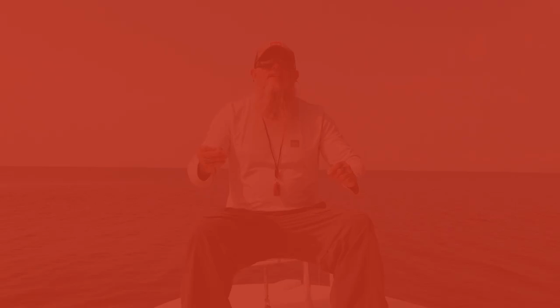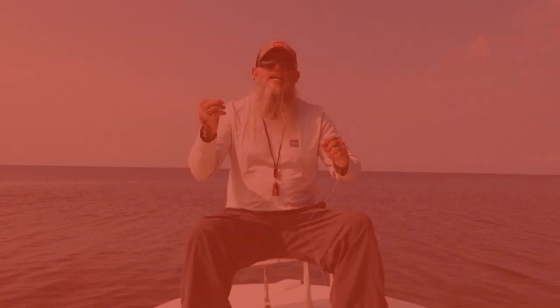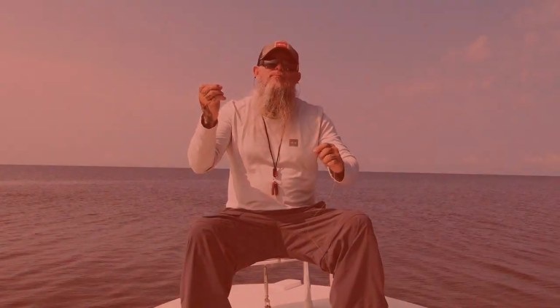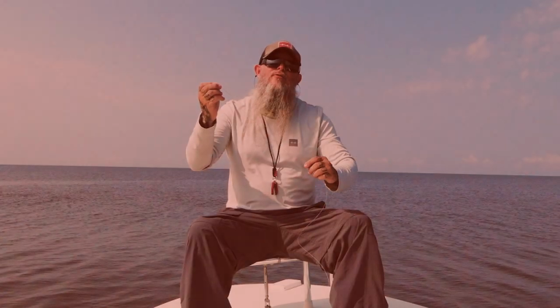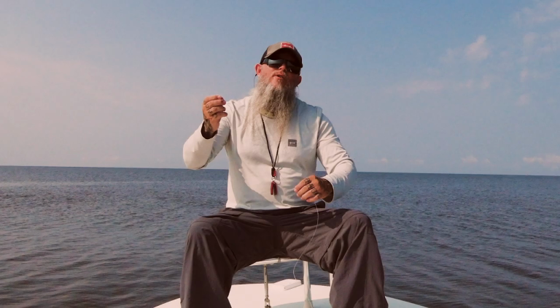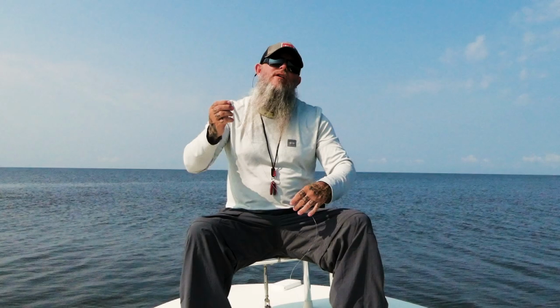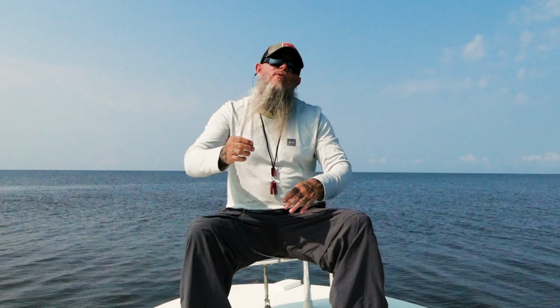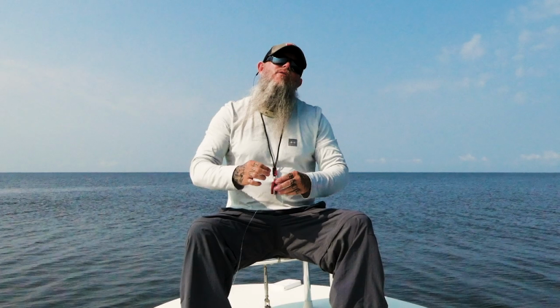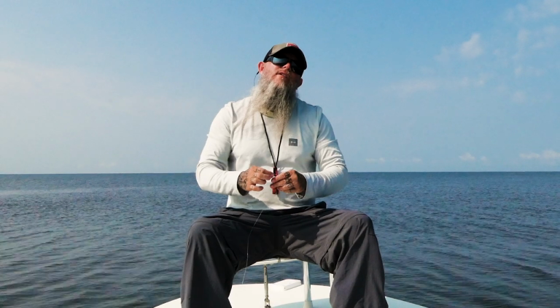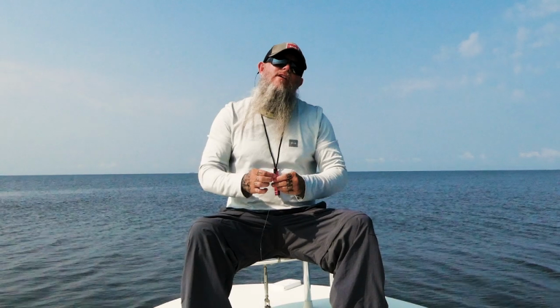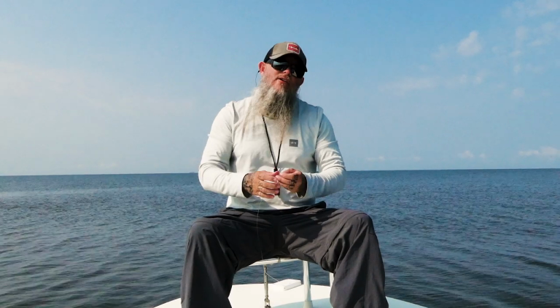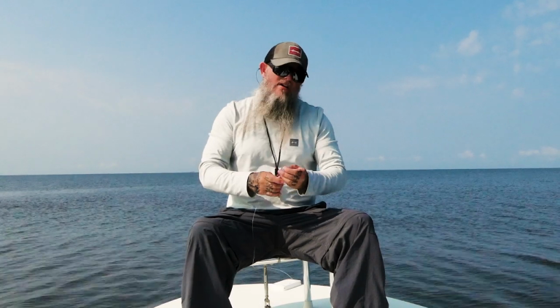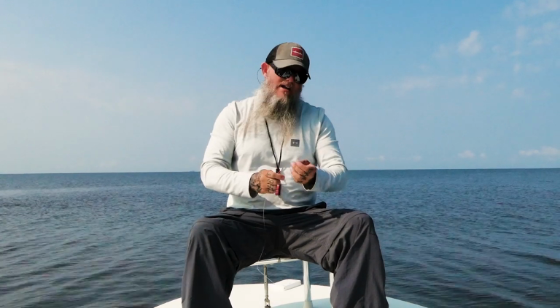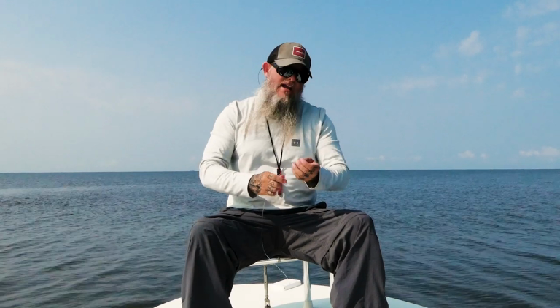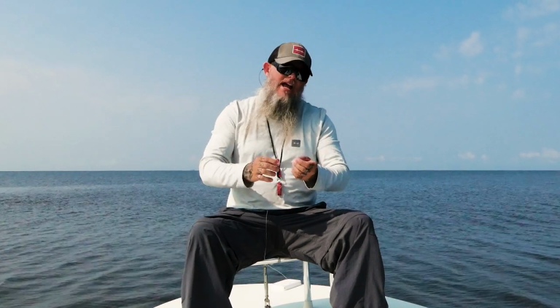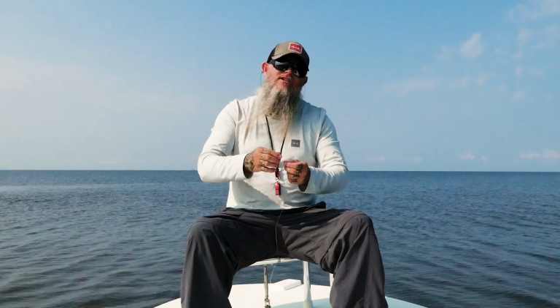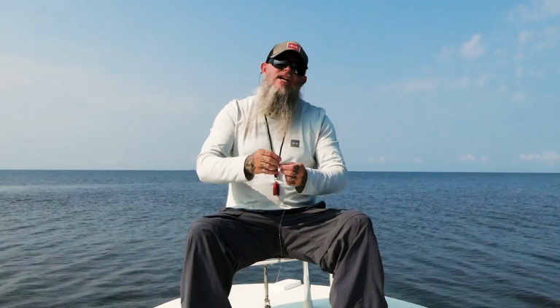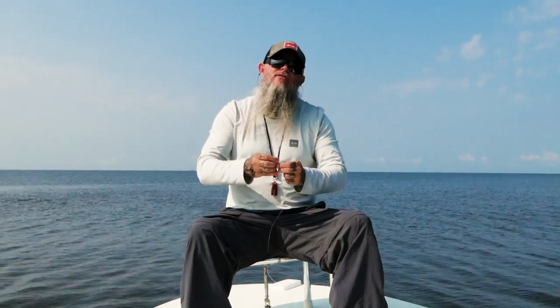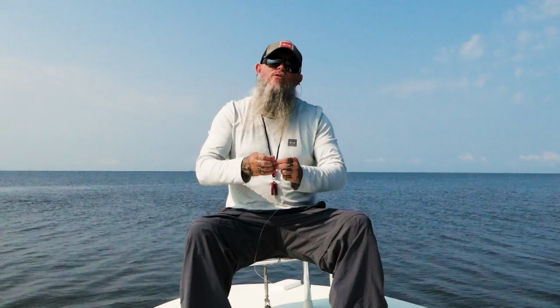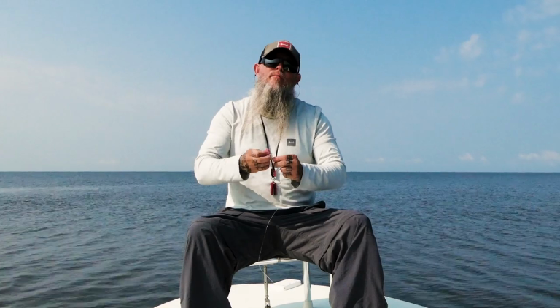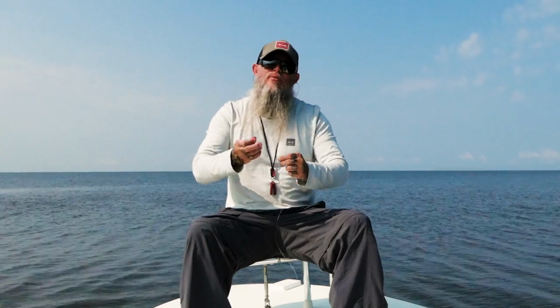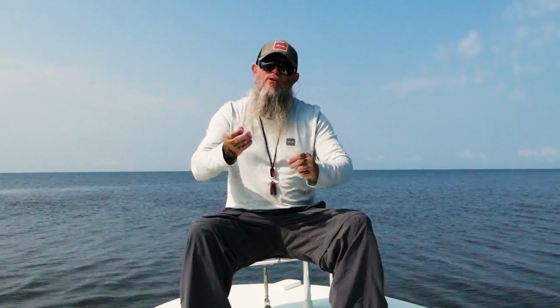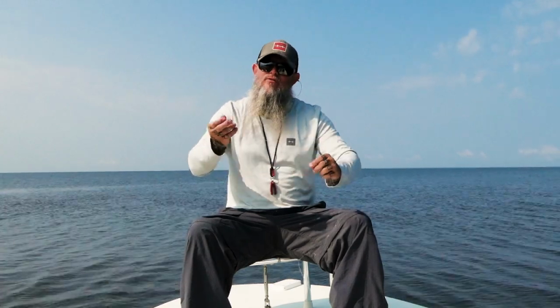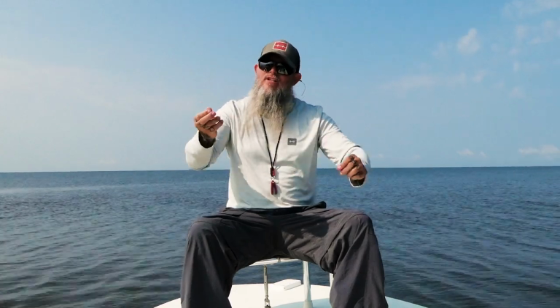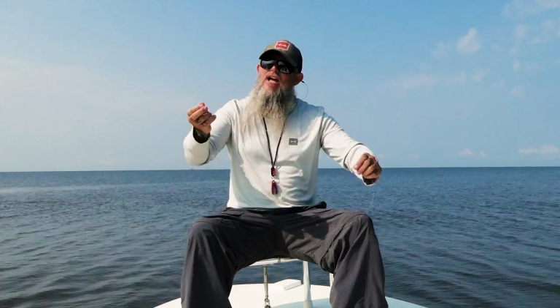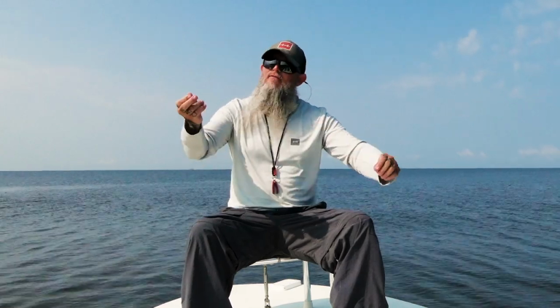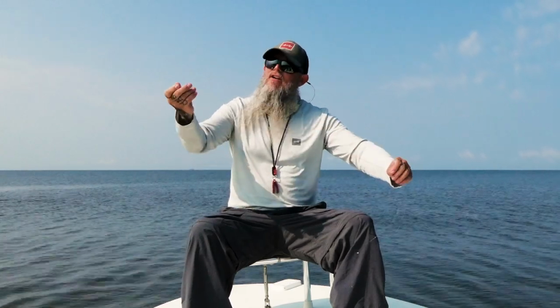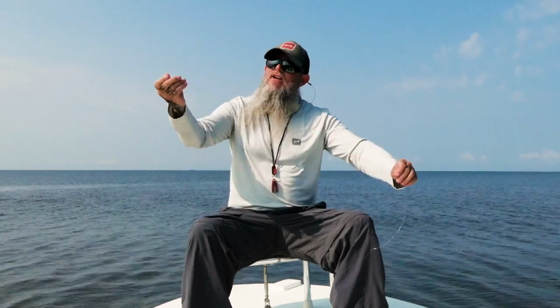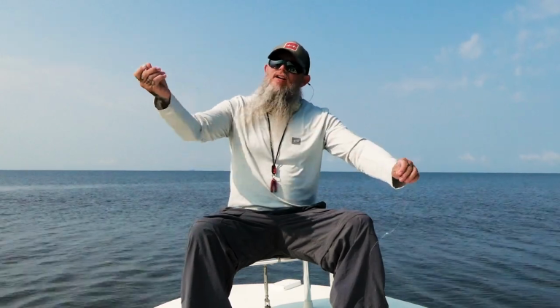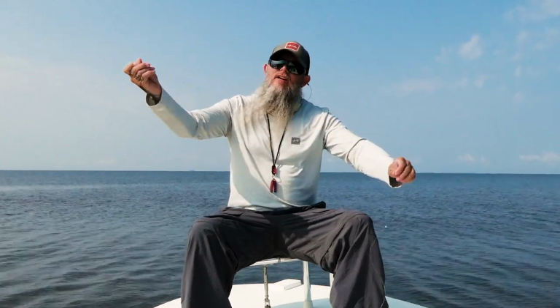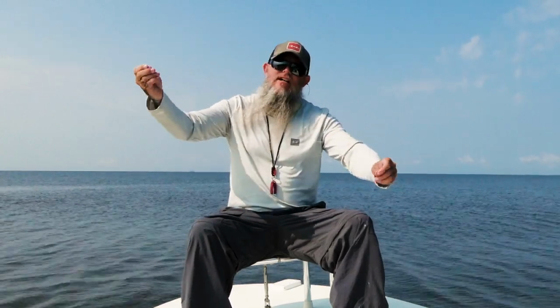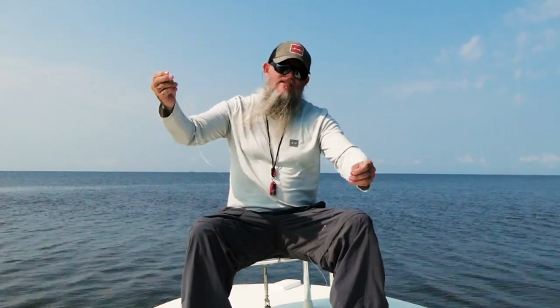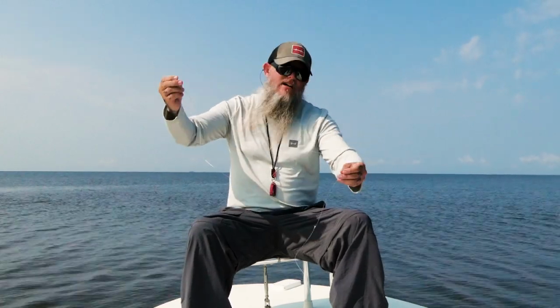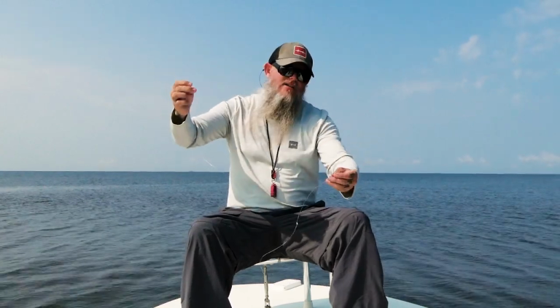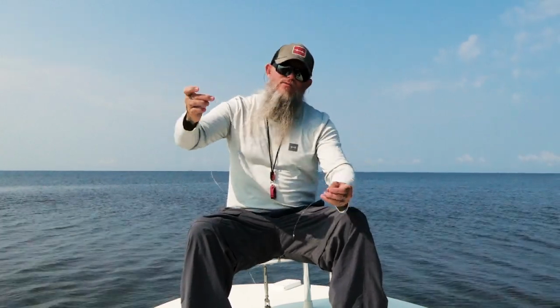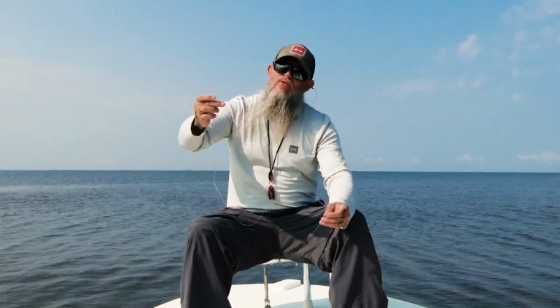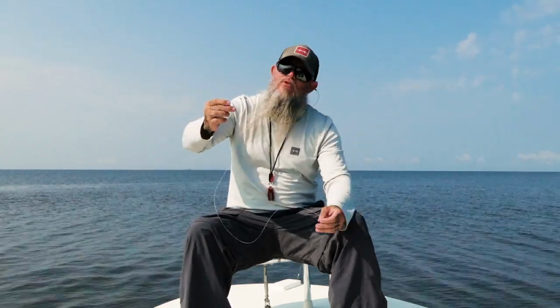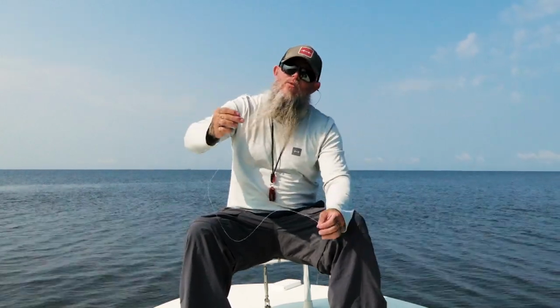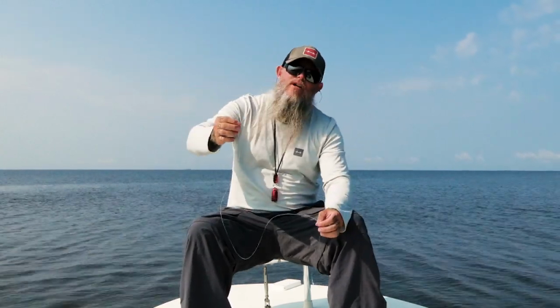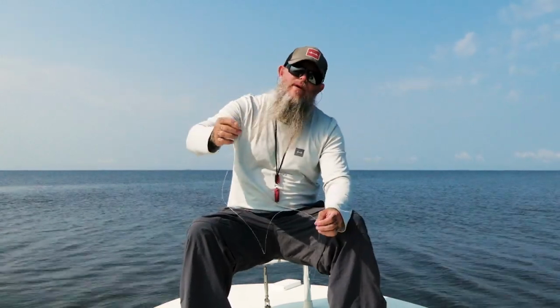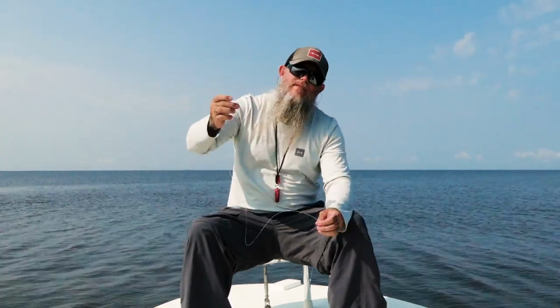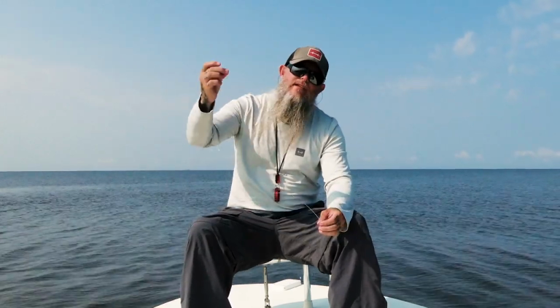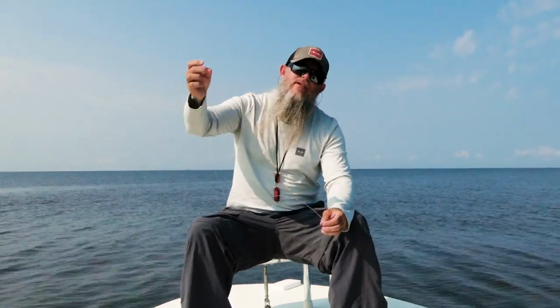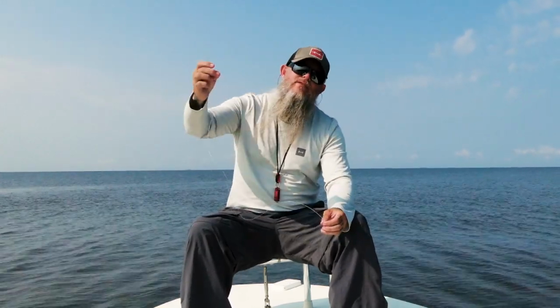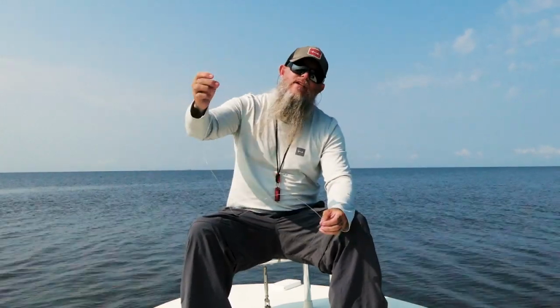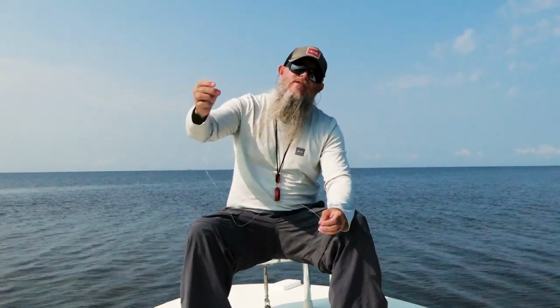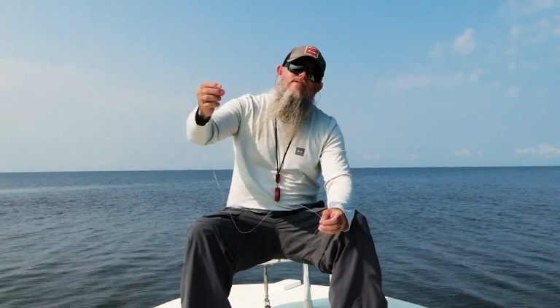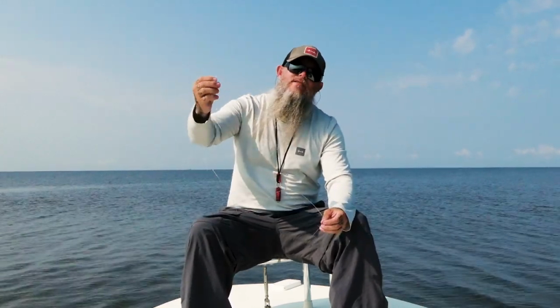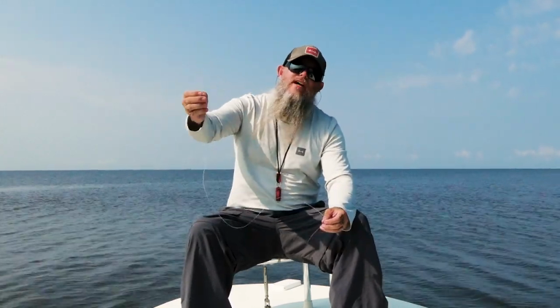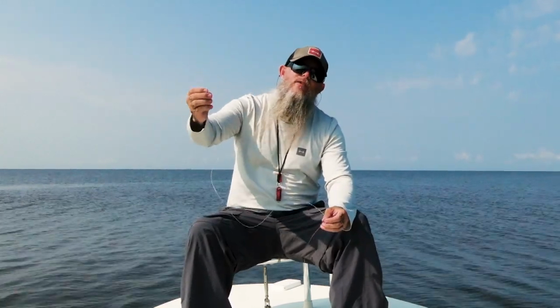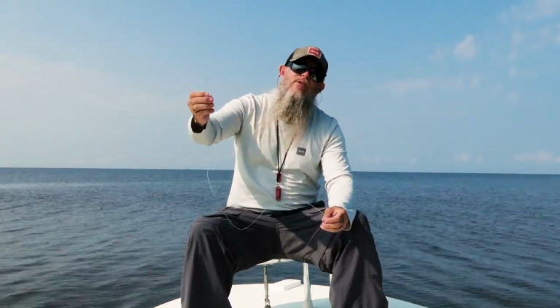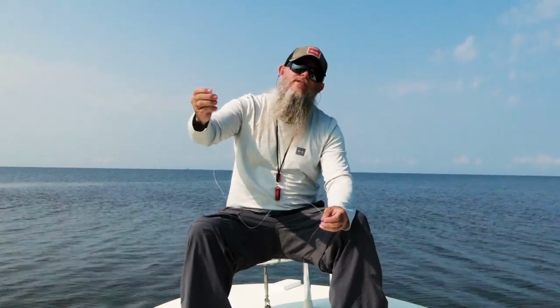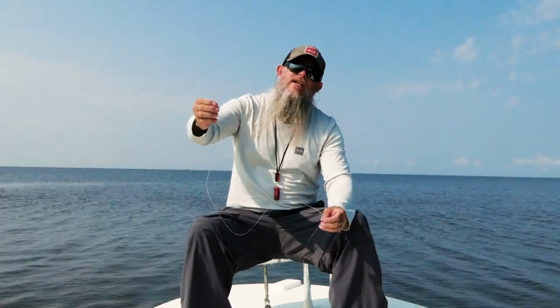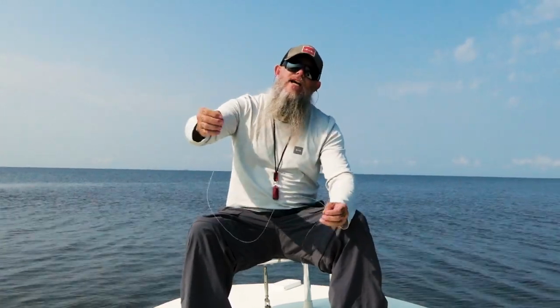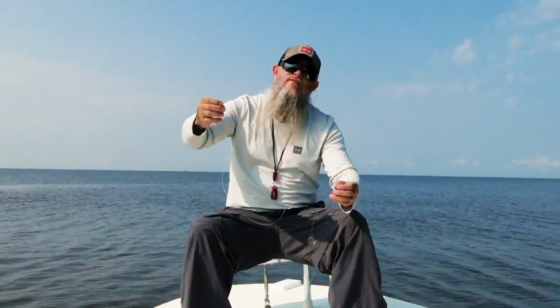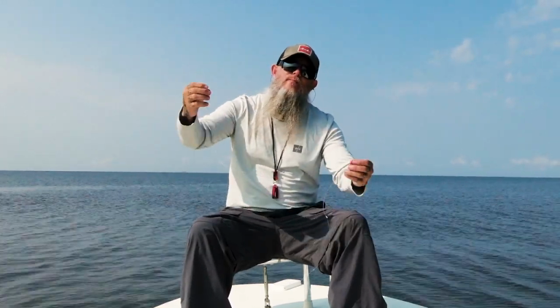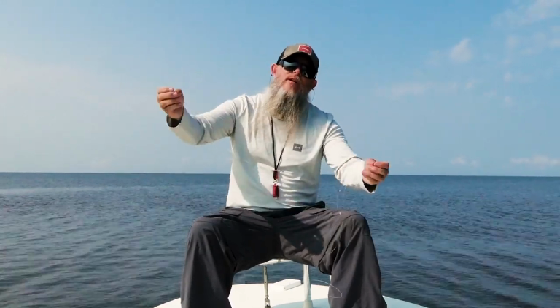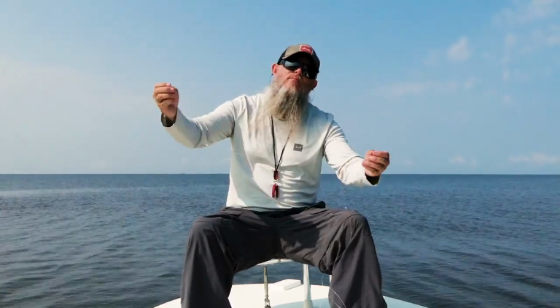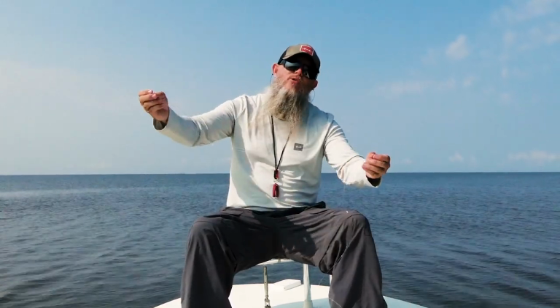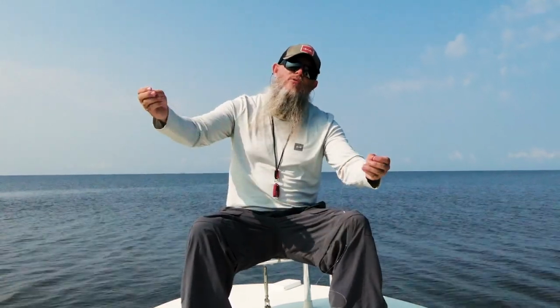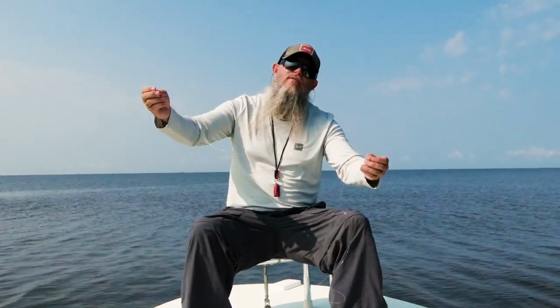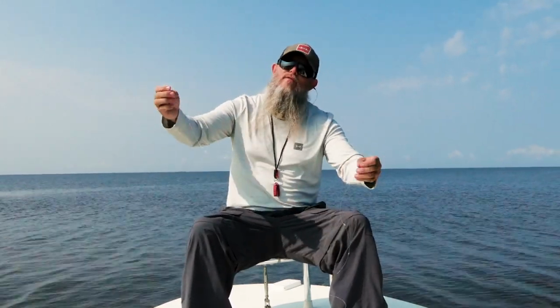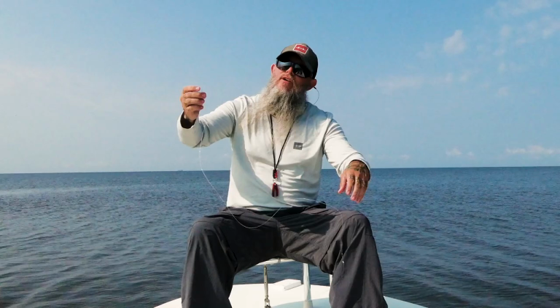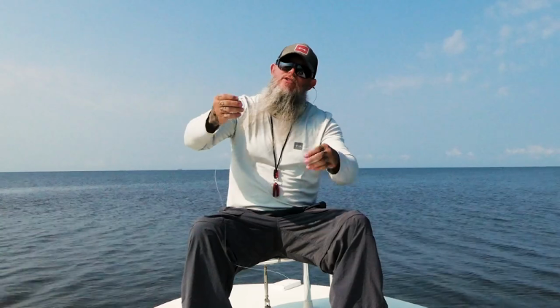Captain Greg Moon here at Hatch Outdoor Pro Staff. I'd like to talk to you real quick about the leaders I use in South Louisiana for big bull redfish.